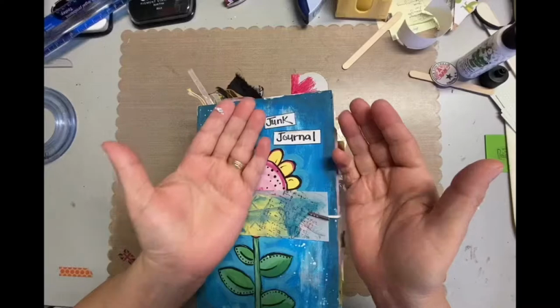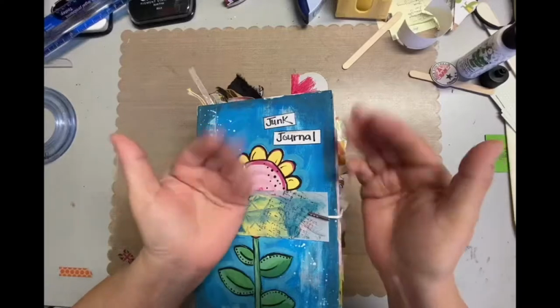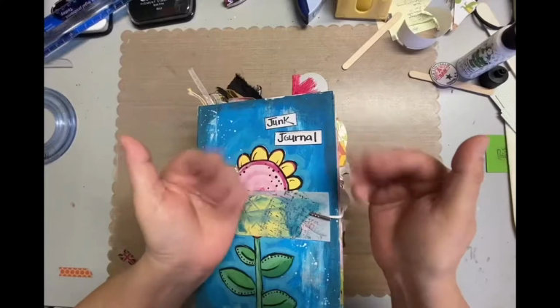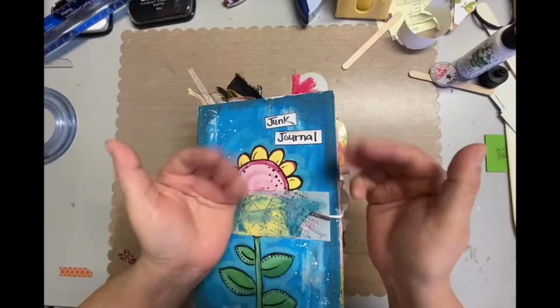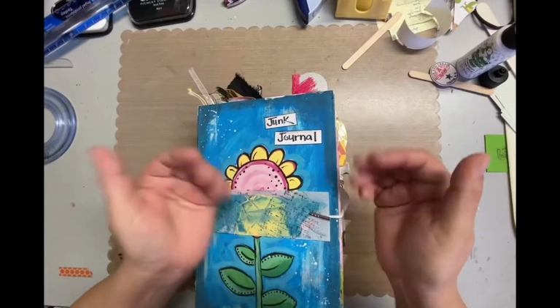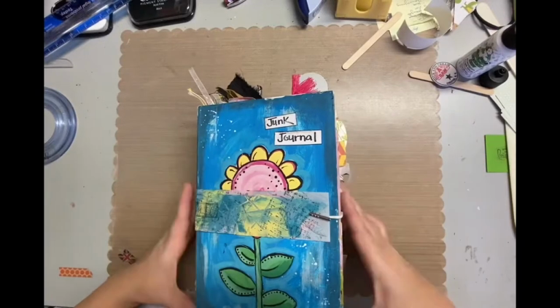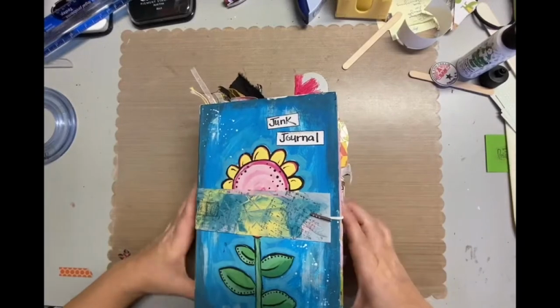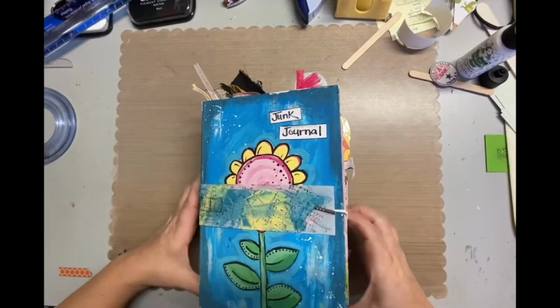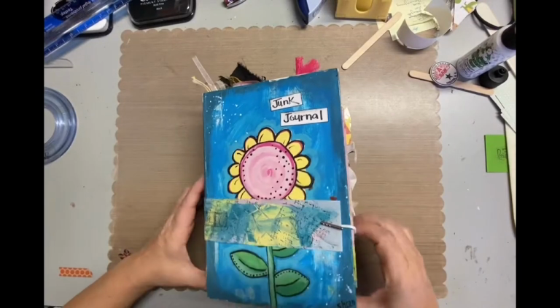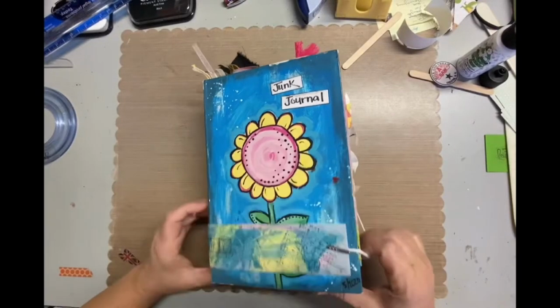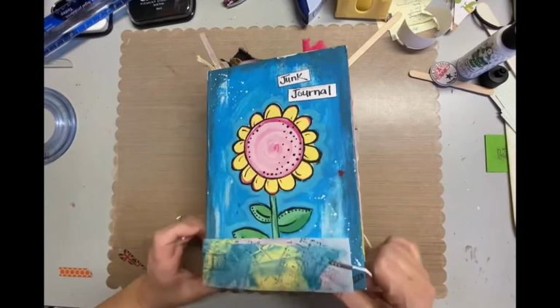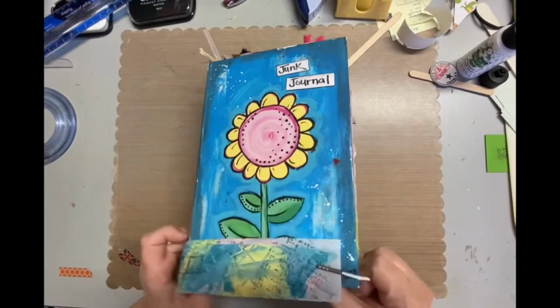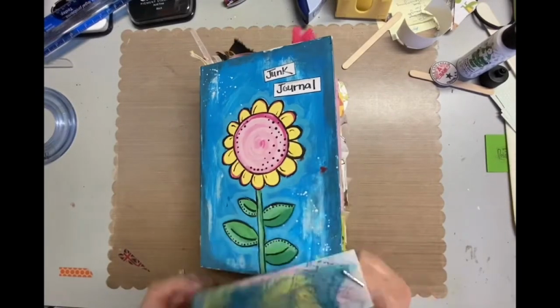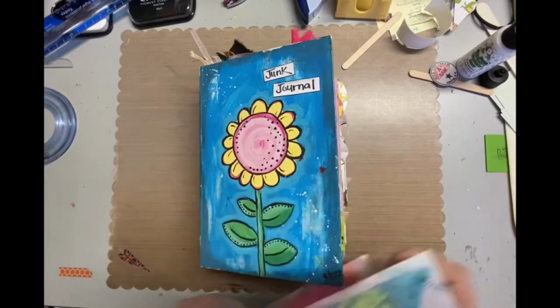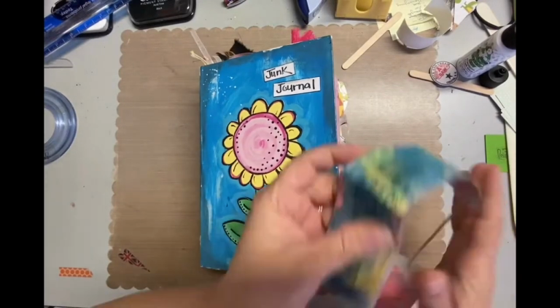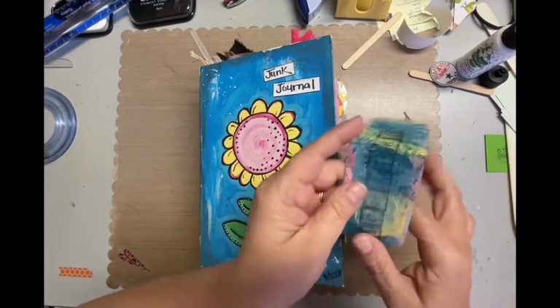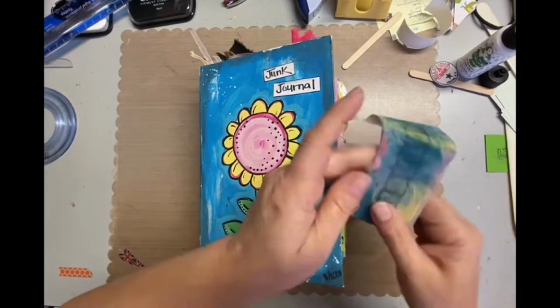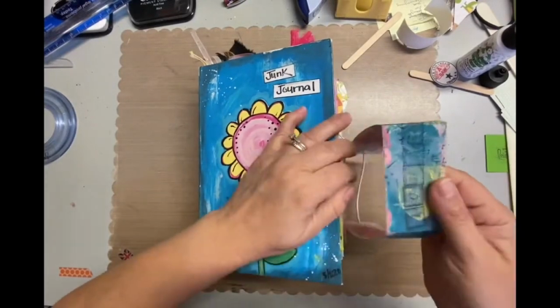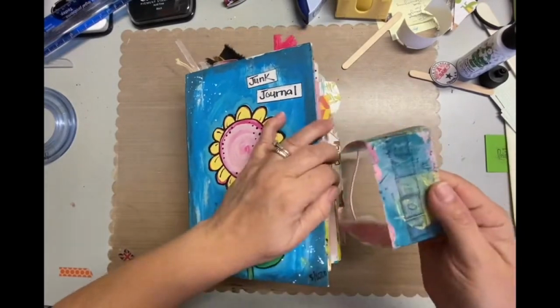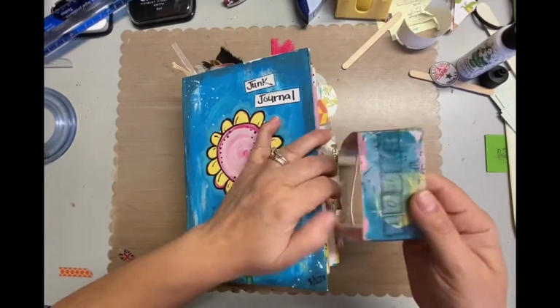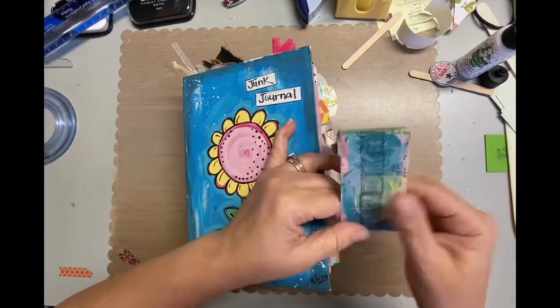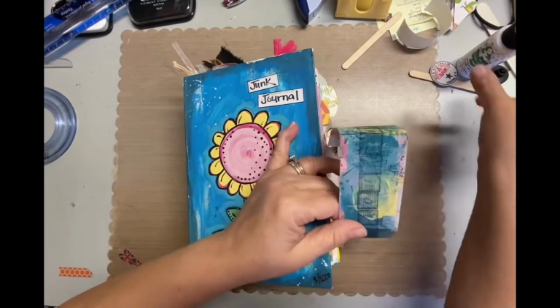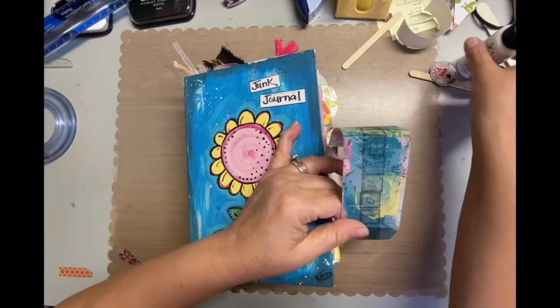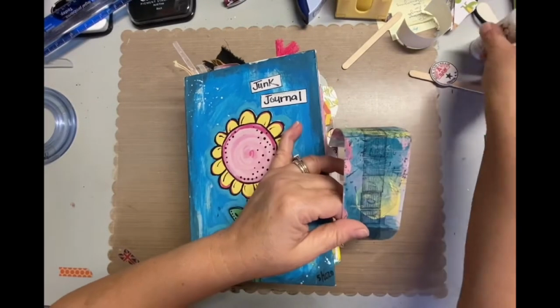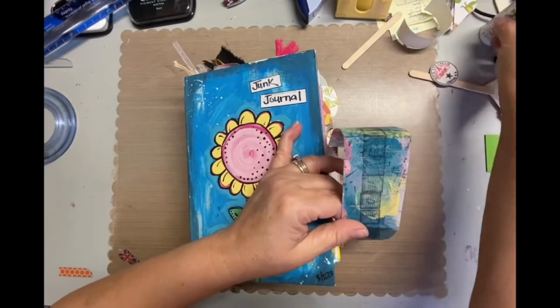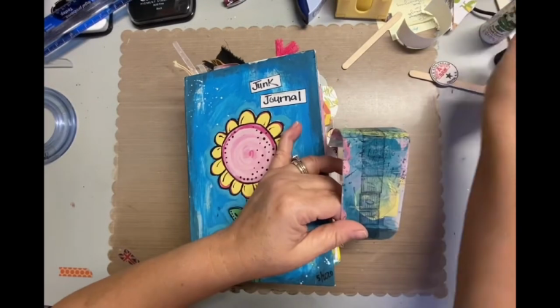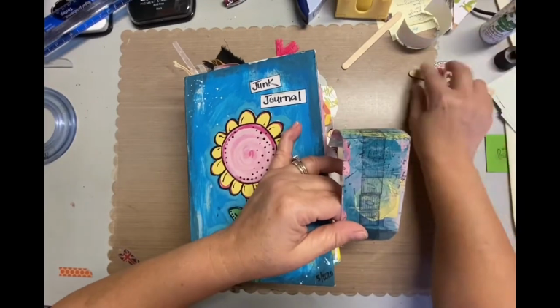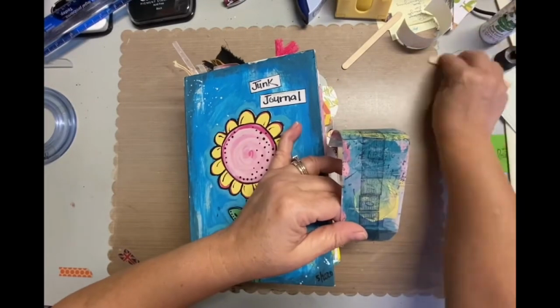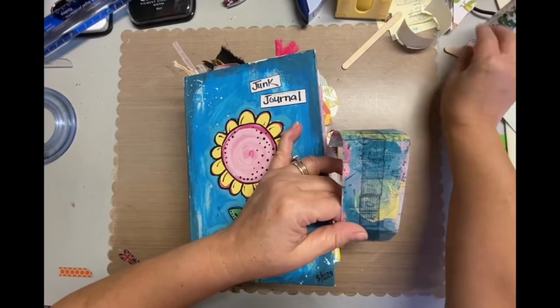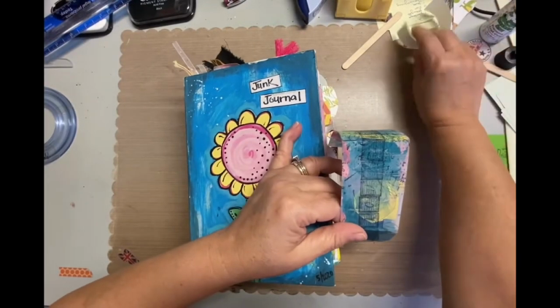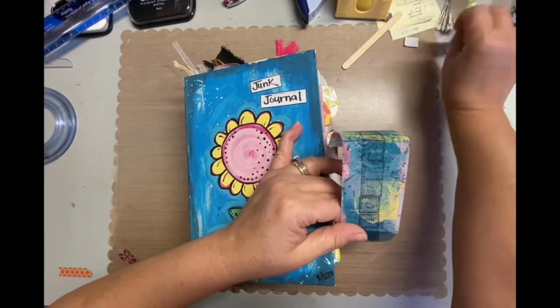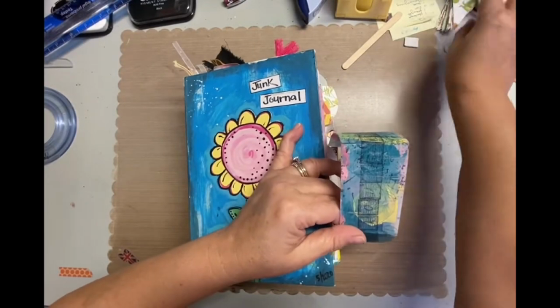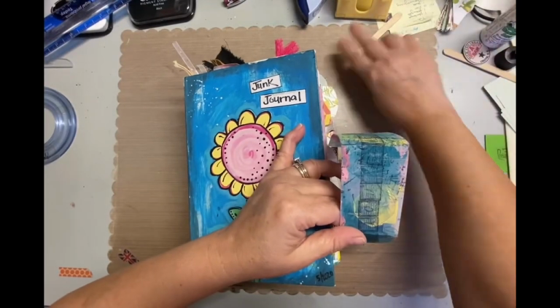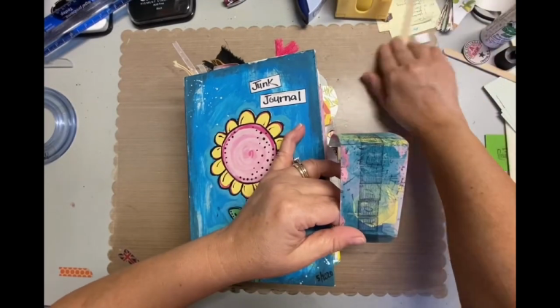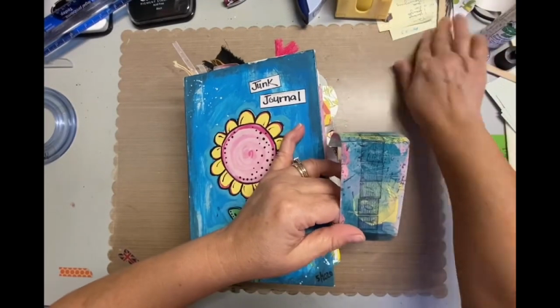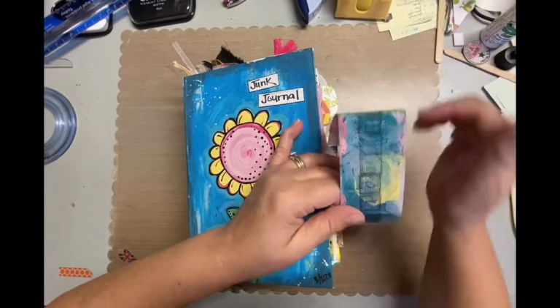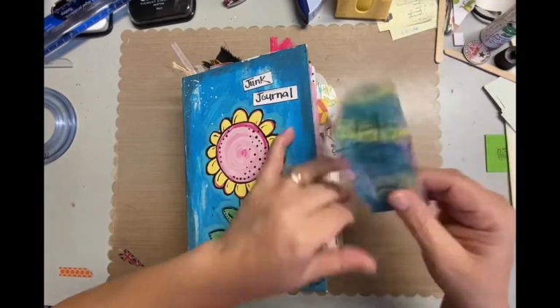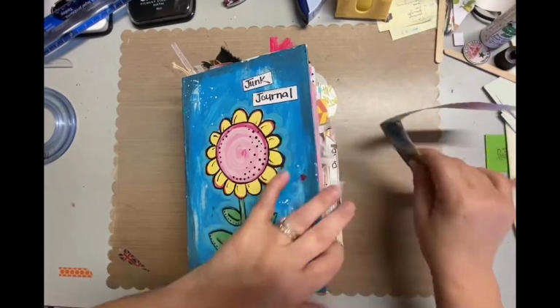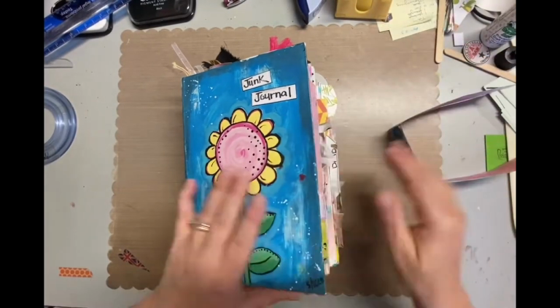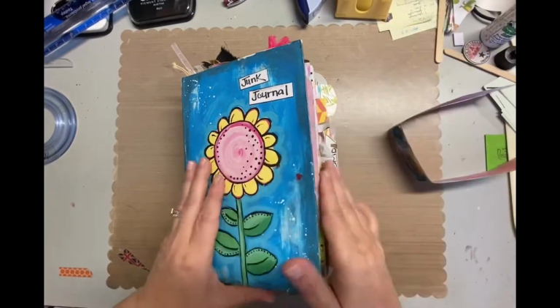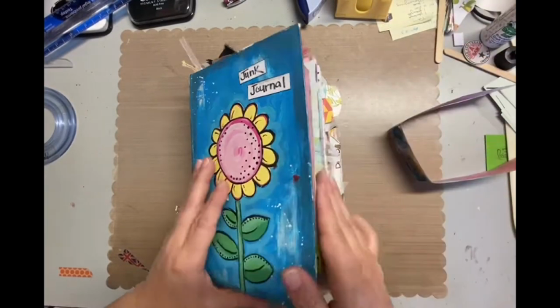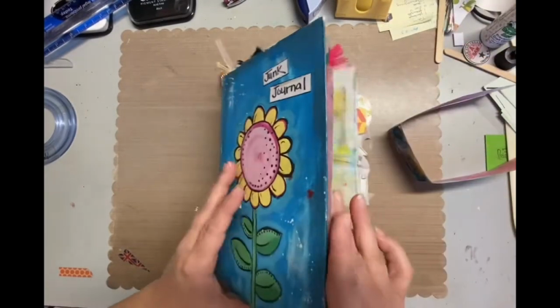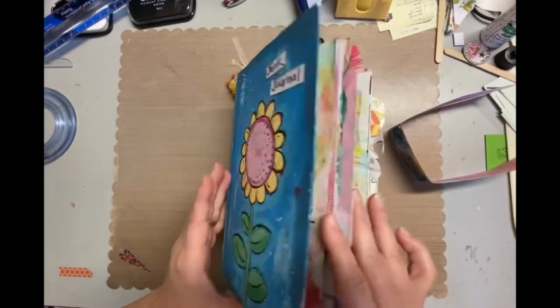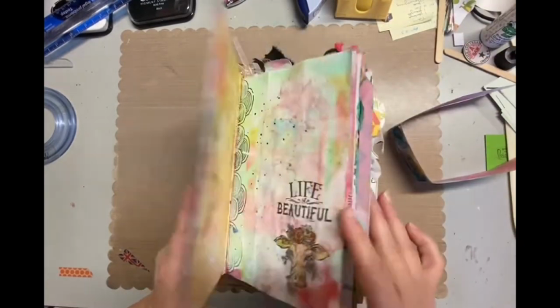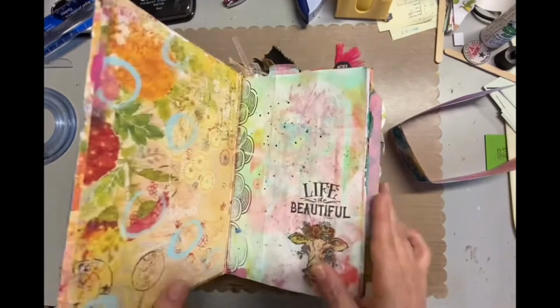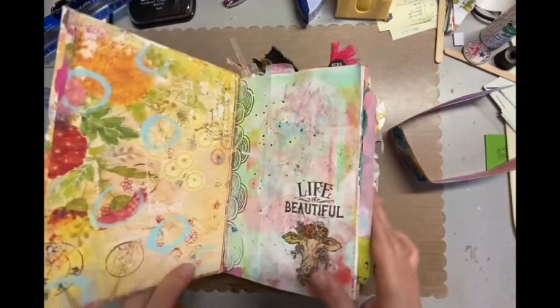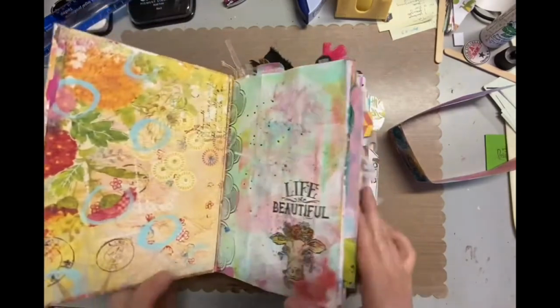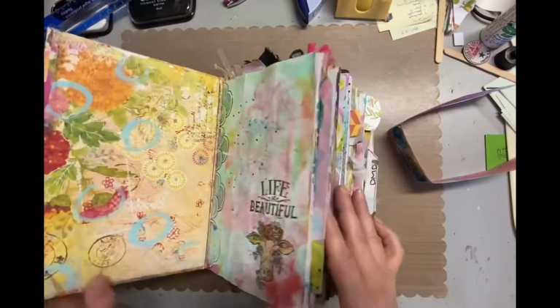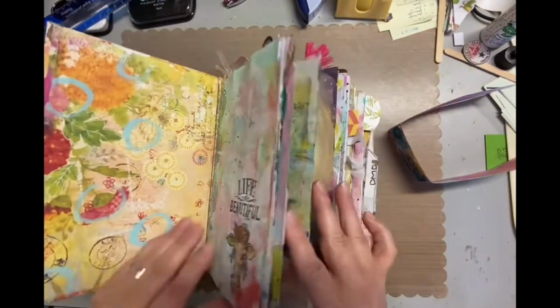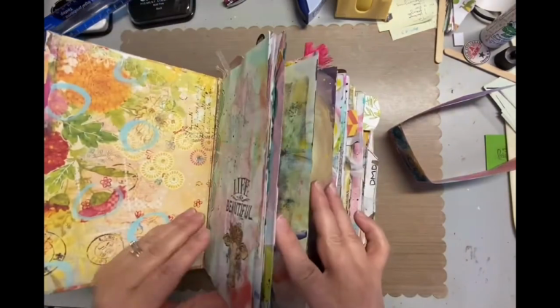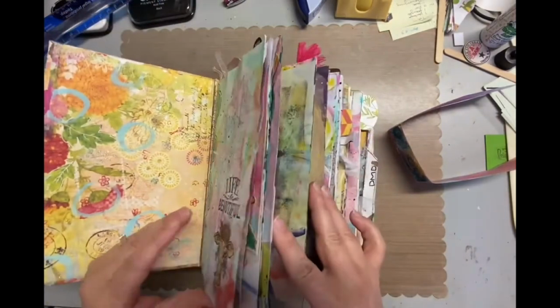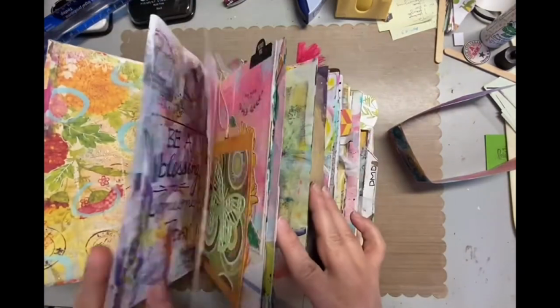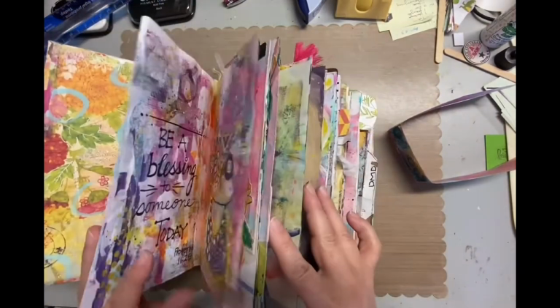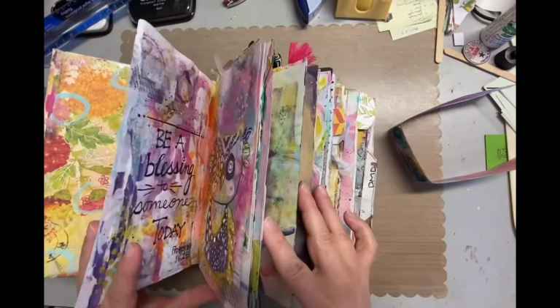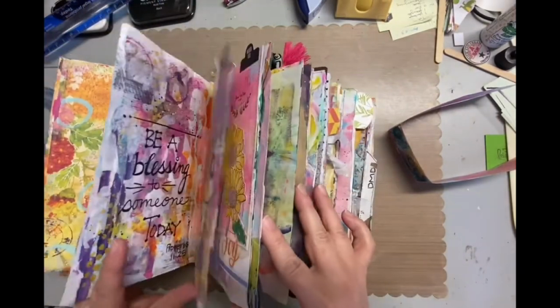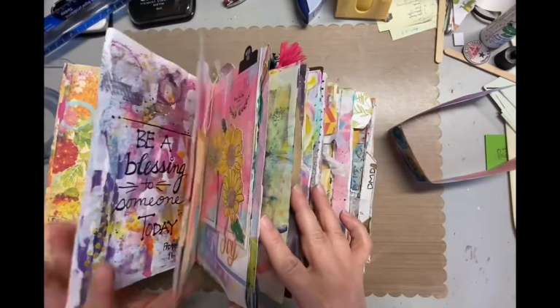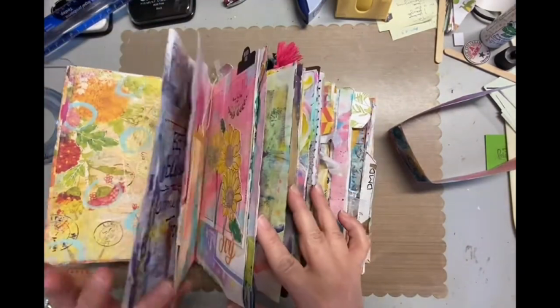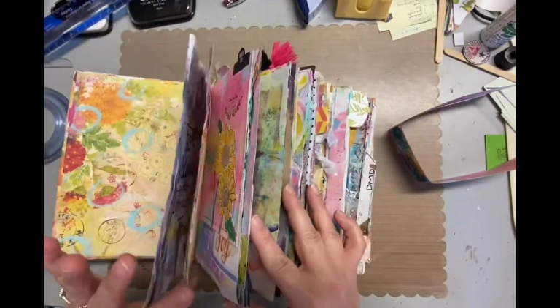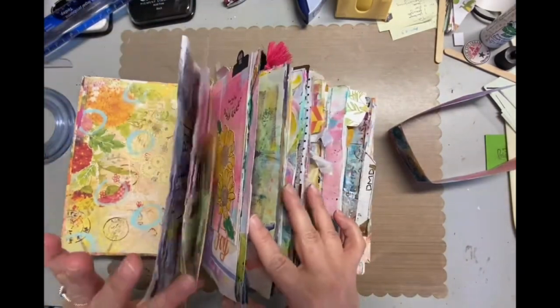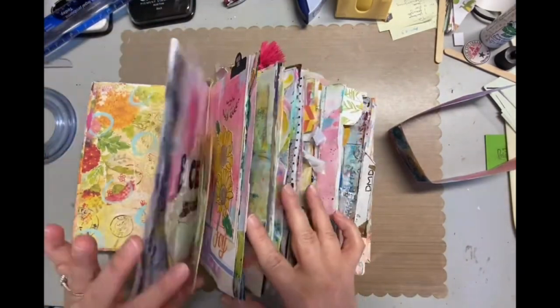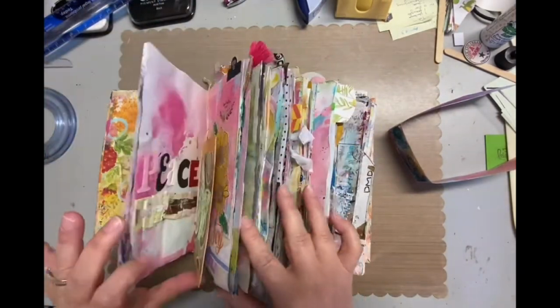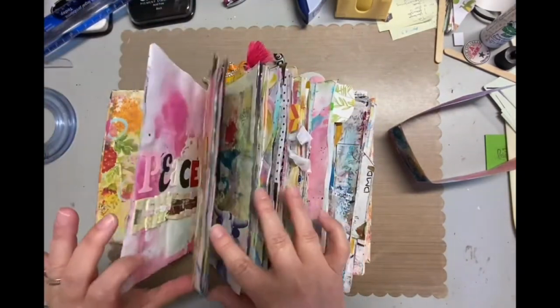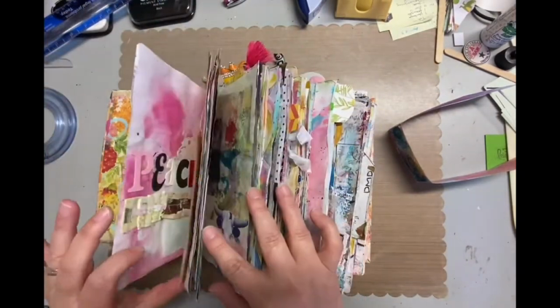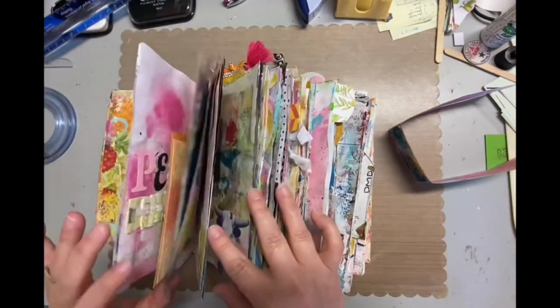Hey, it's Darlene and I'm playing in my junk journal today. As always, I'm going to go through my junk journal and find an unfinished page.